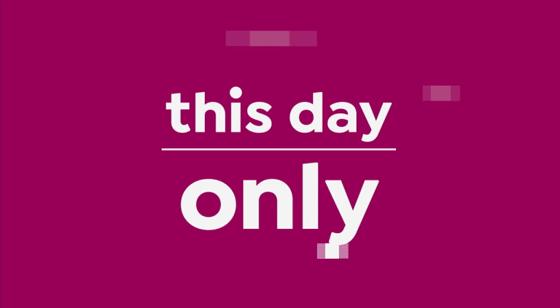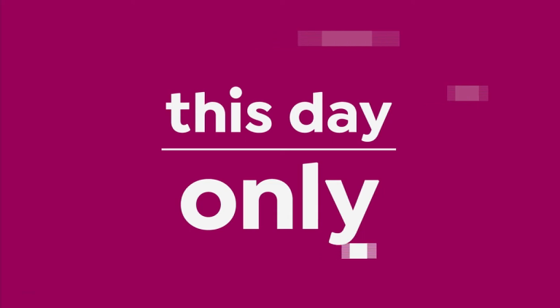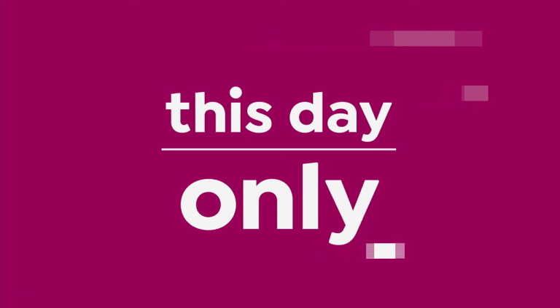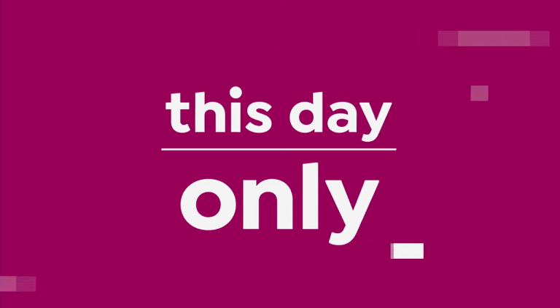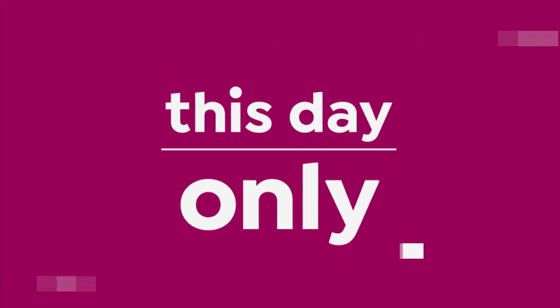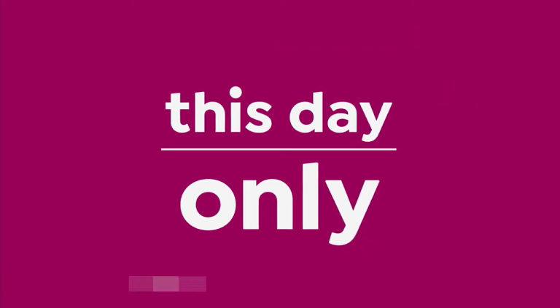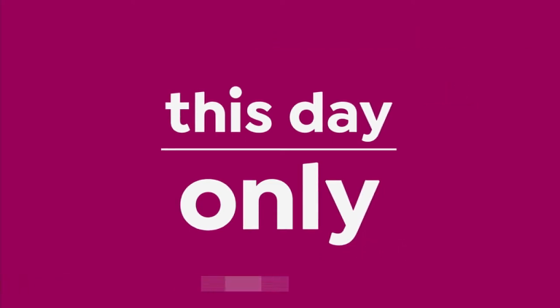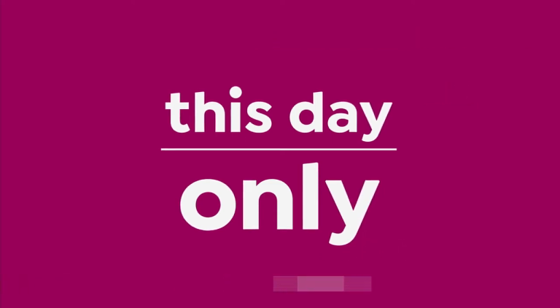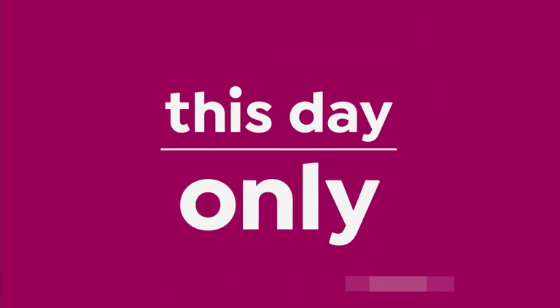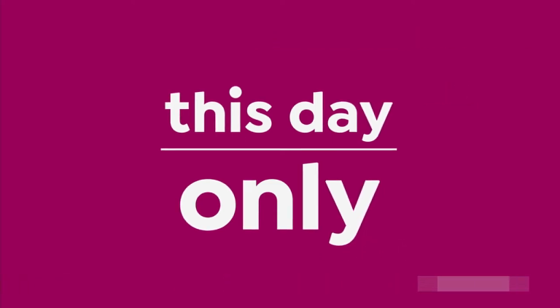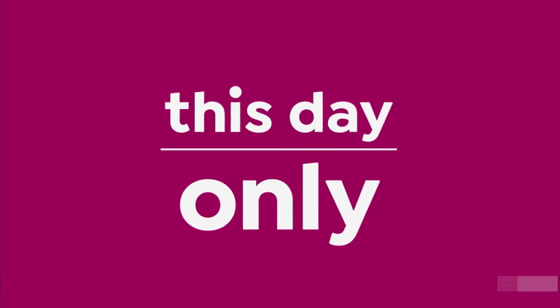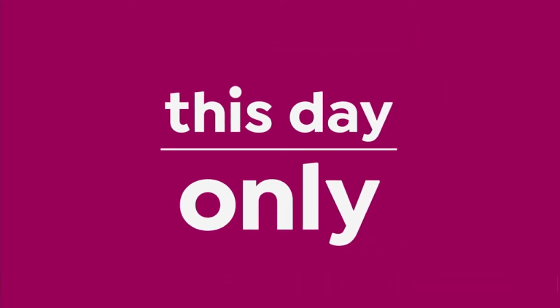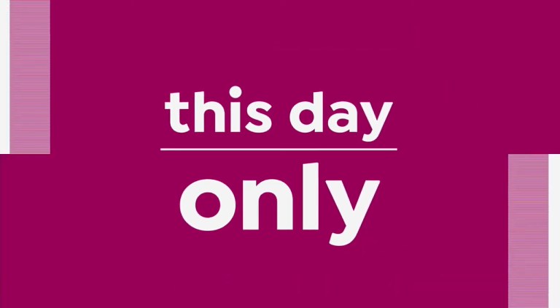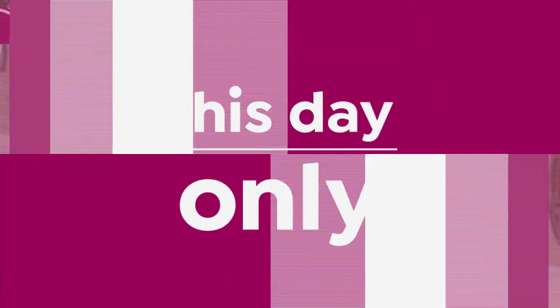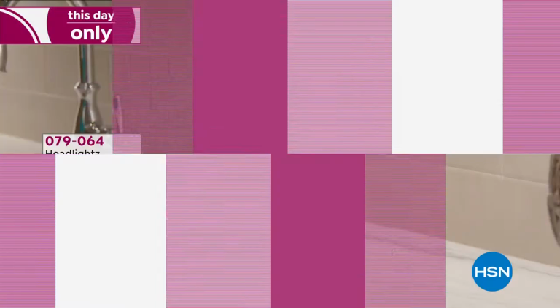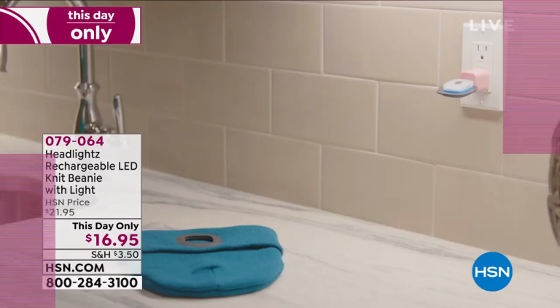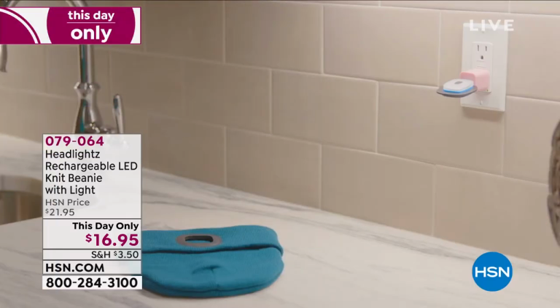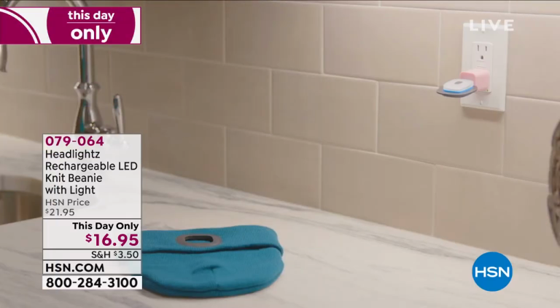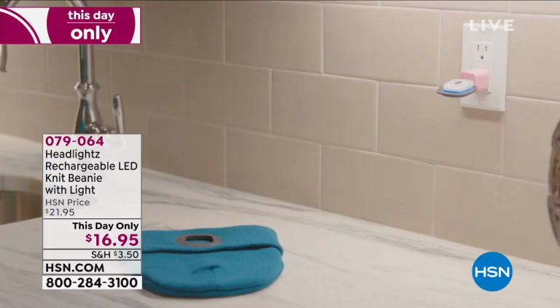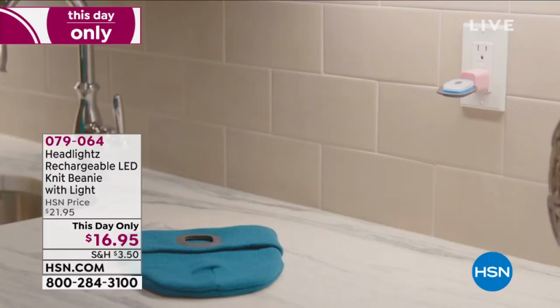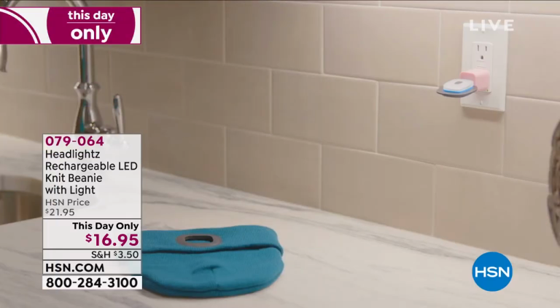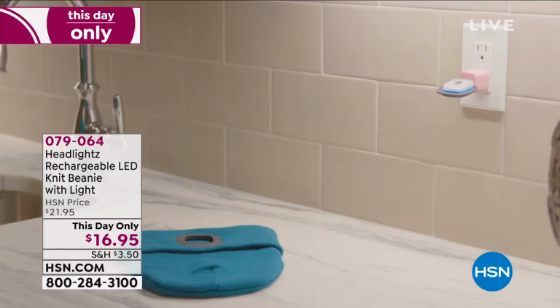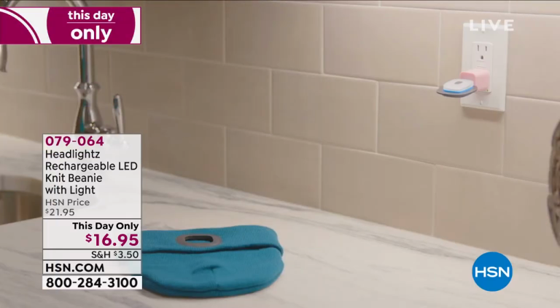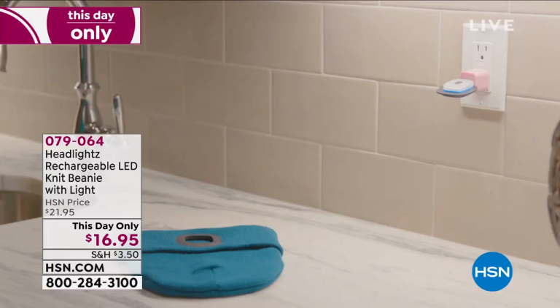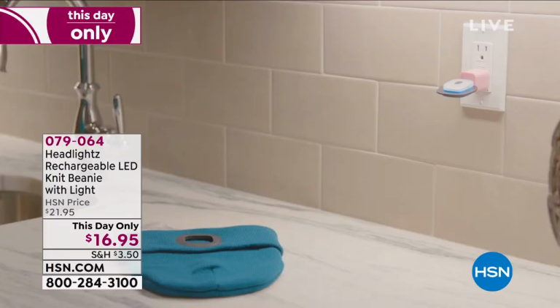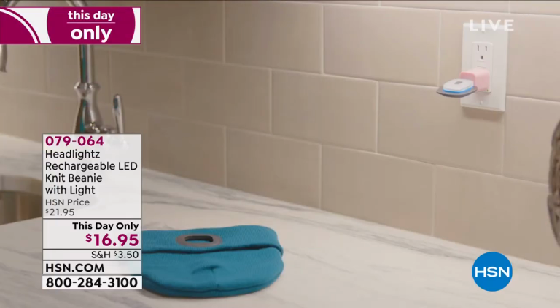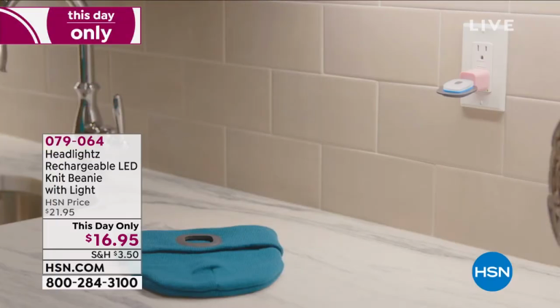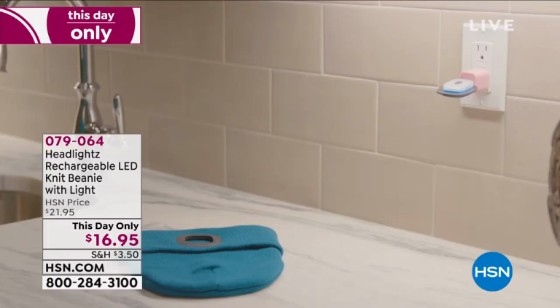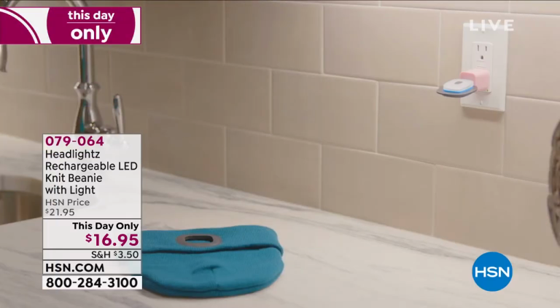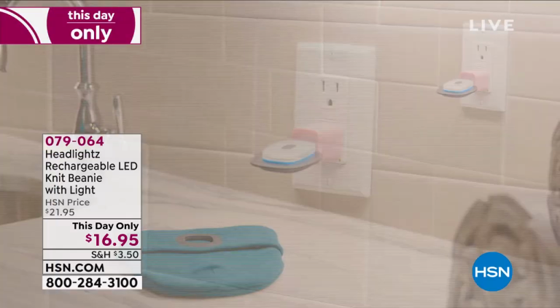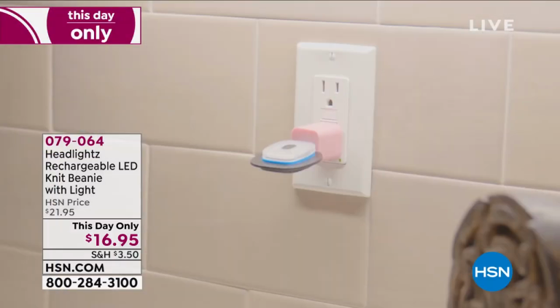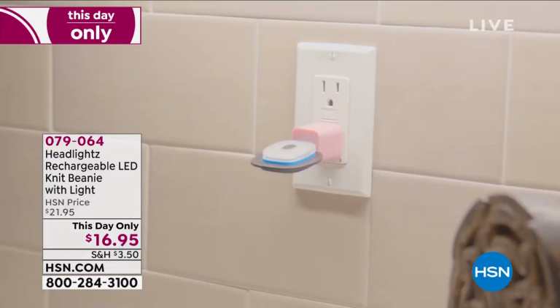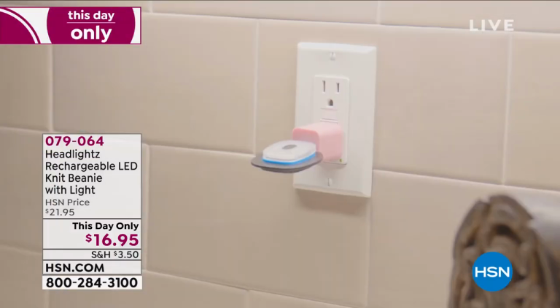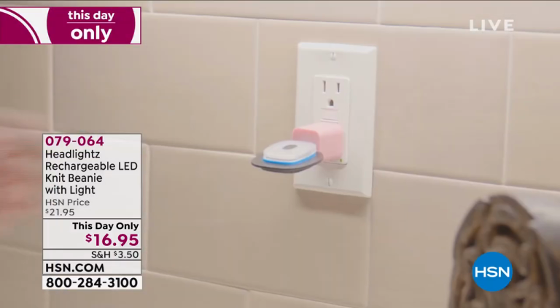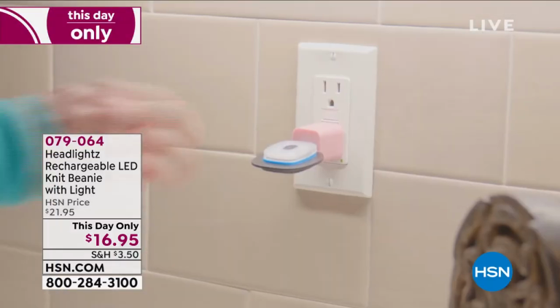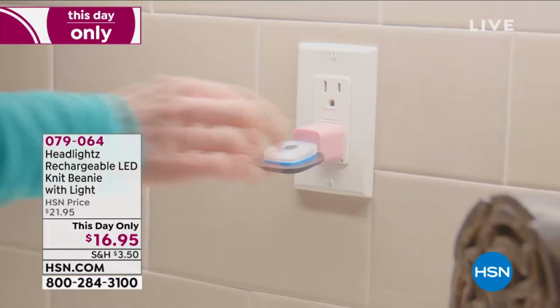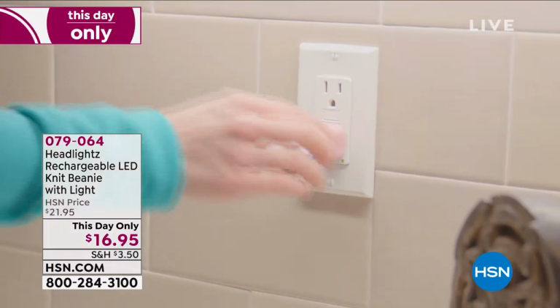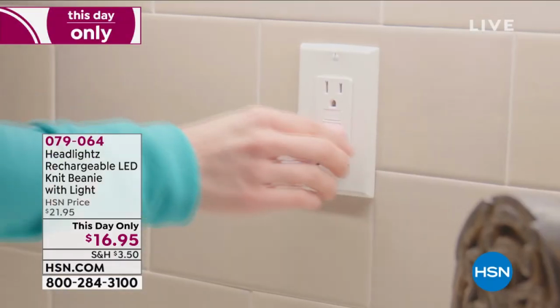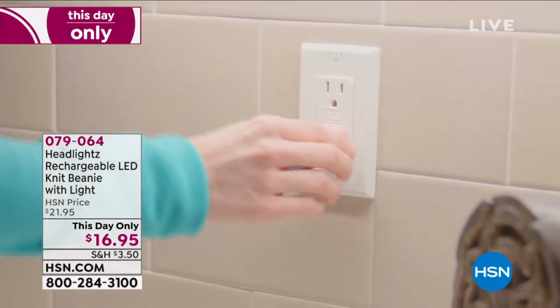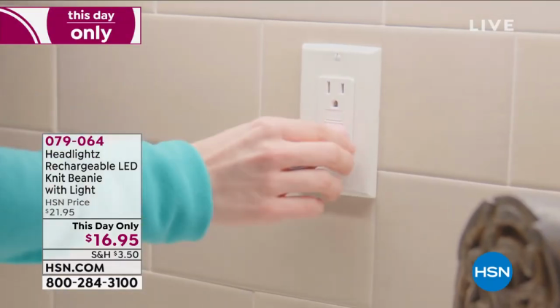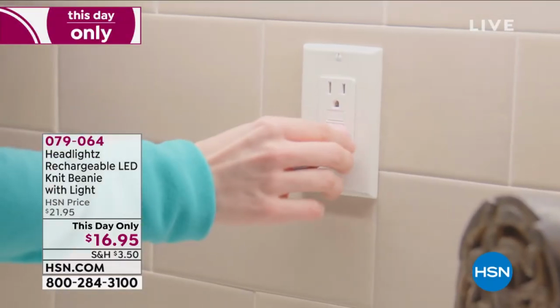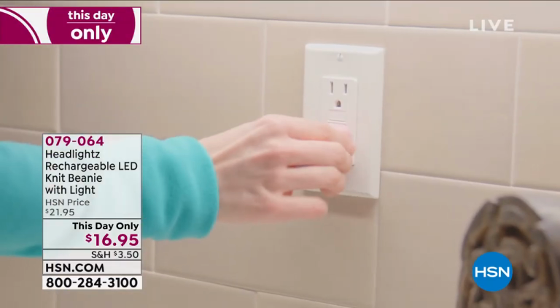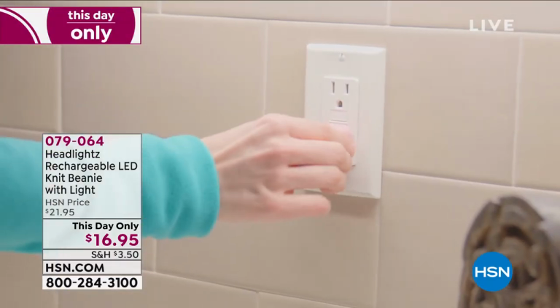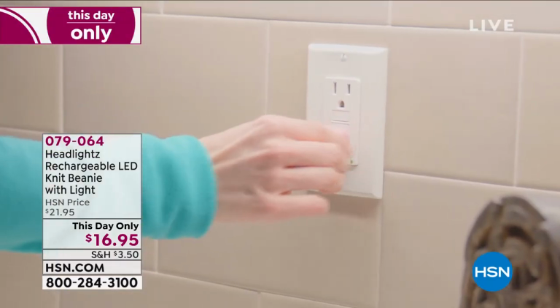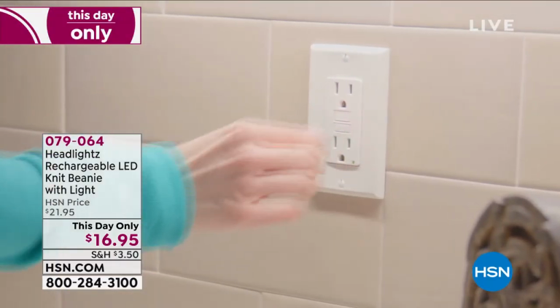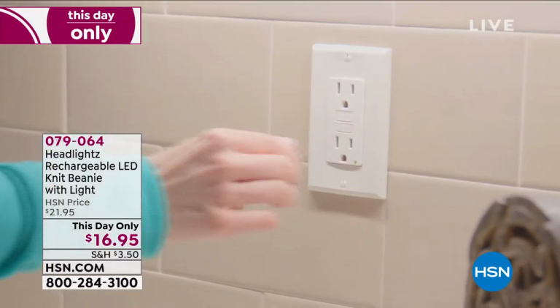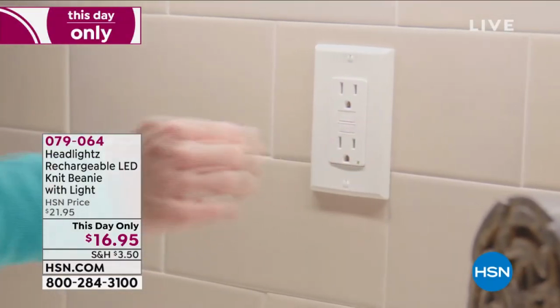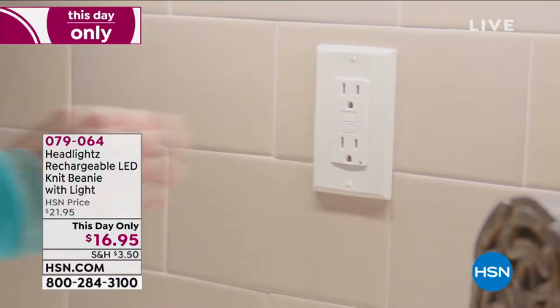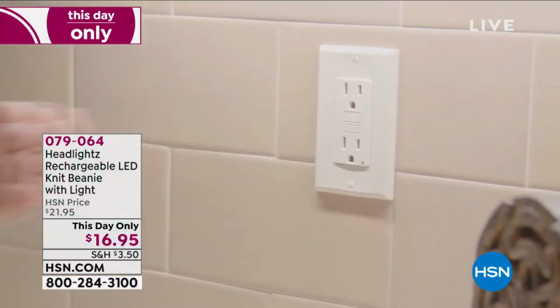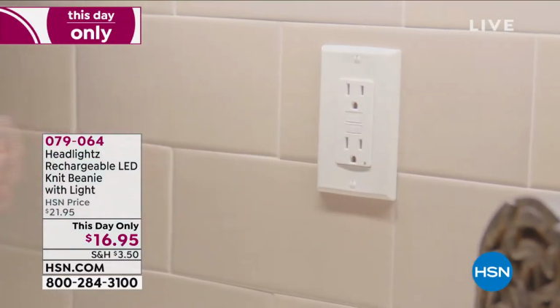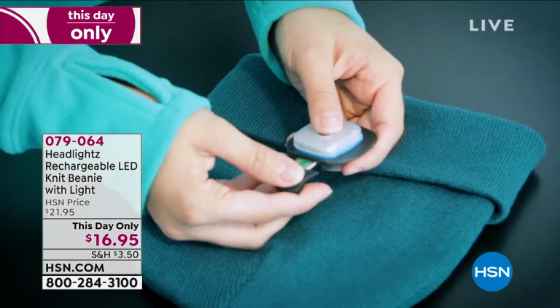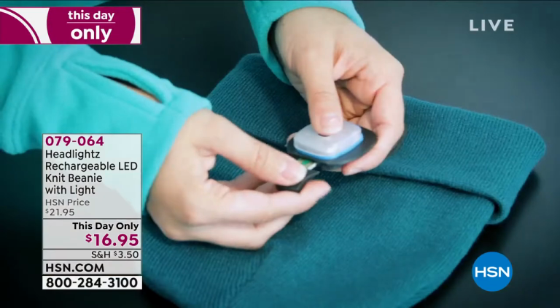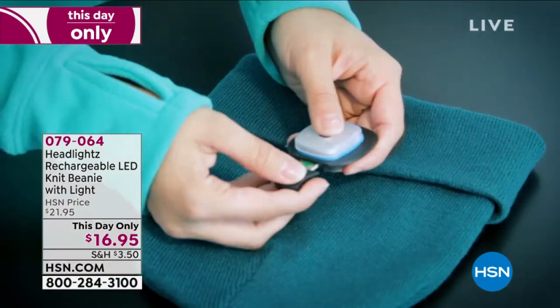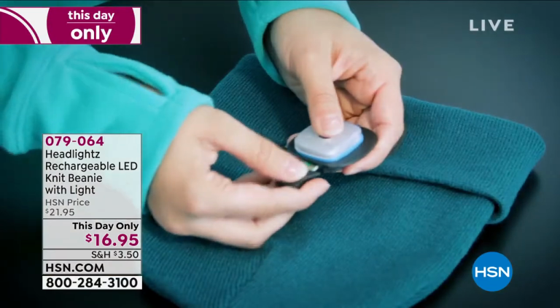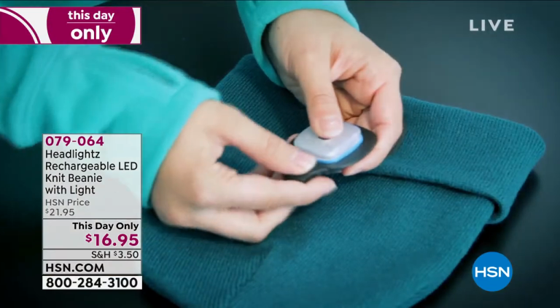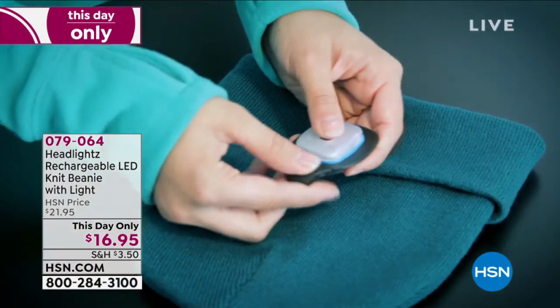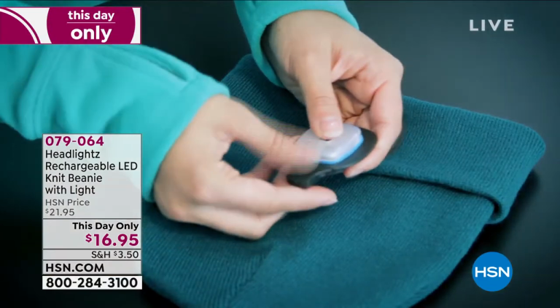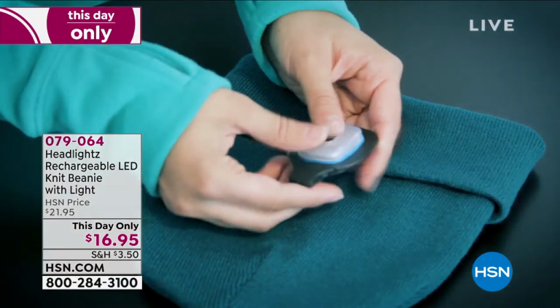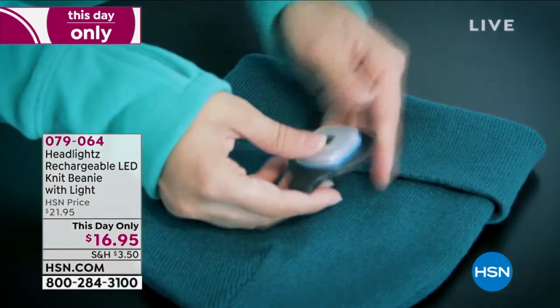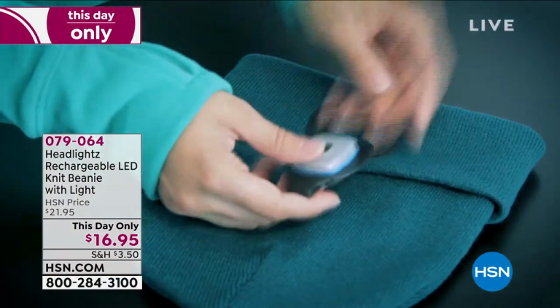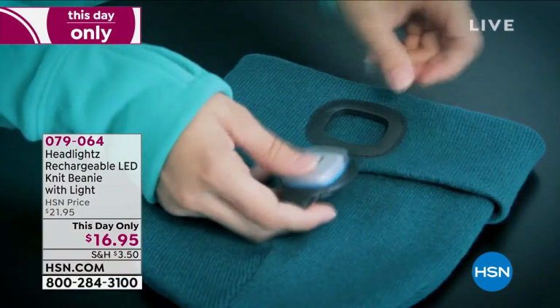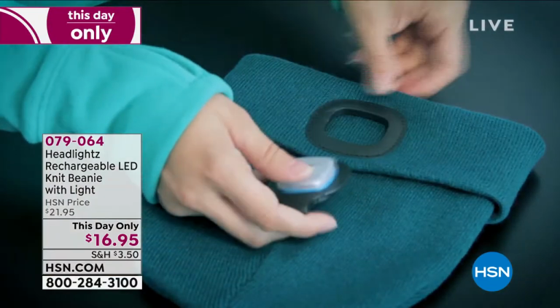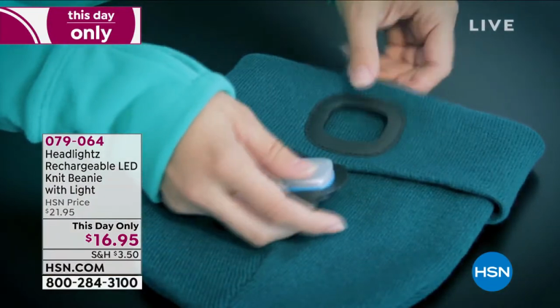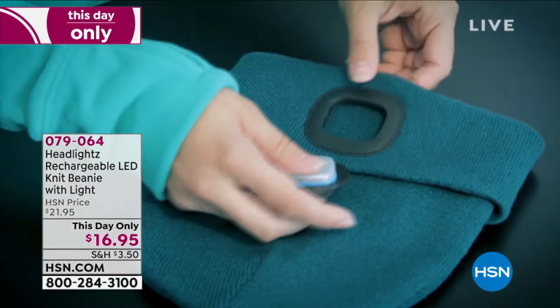We've got a this-day-only price. $16.95 — at the end of today this price will go up, just so you know.